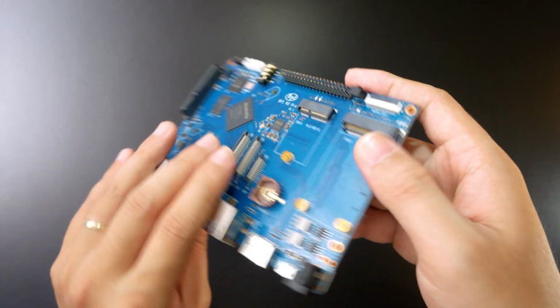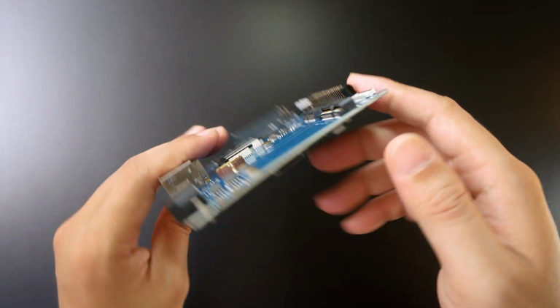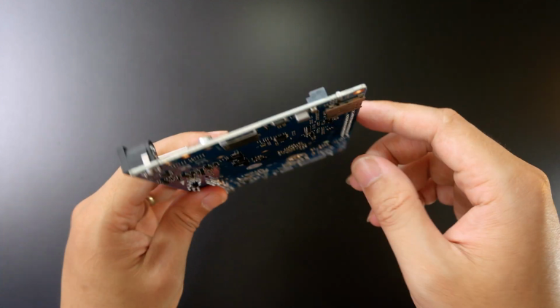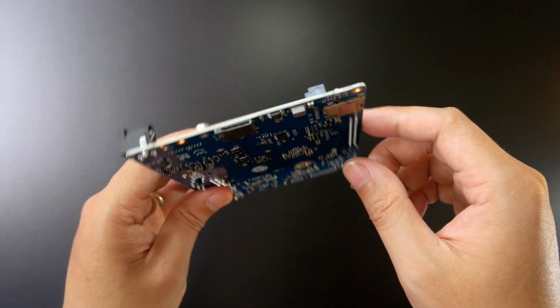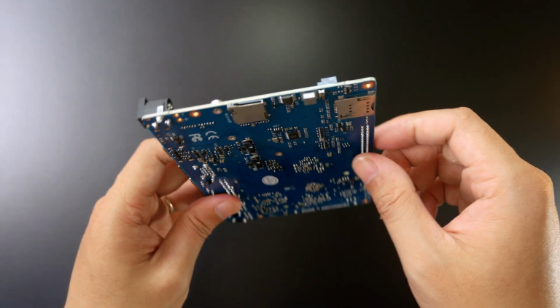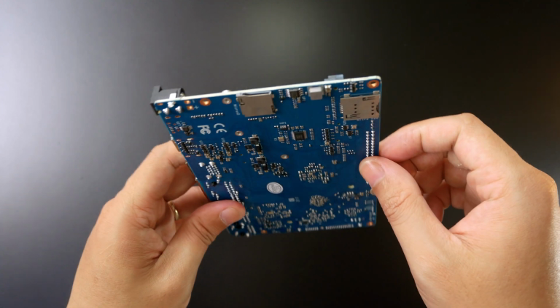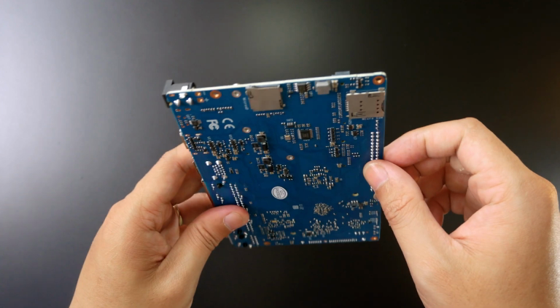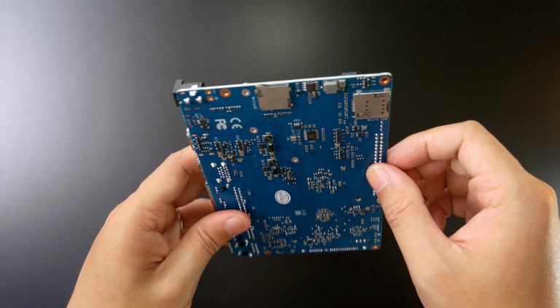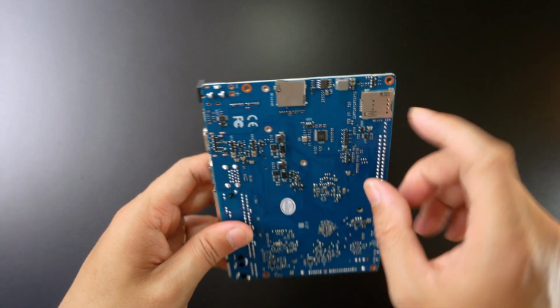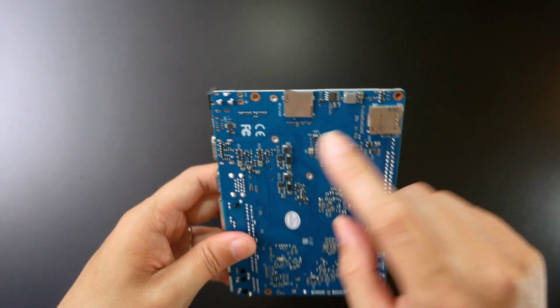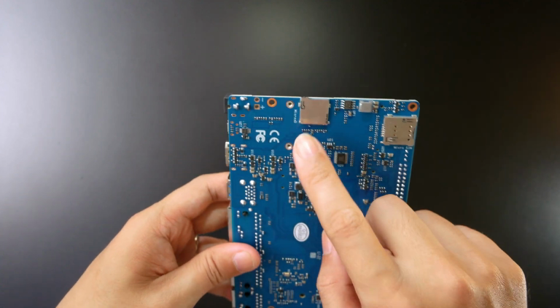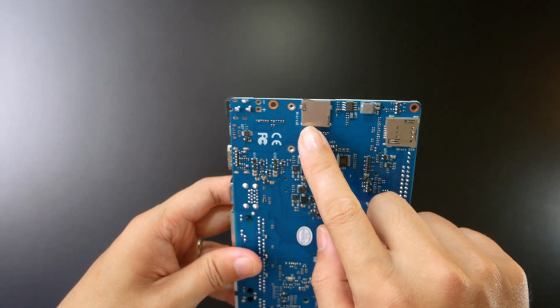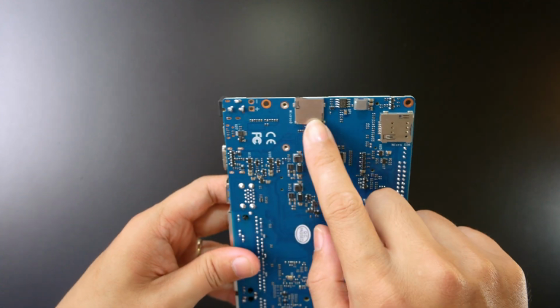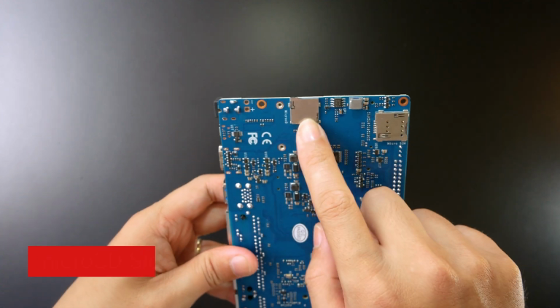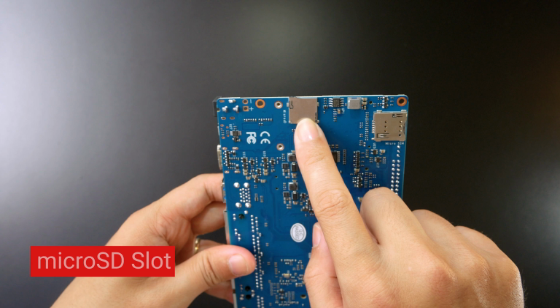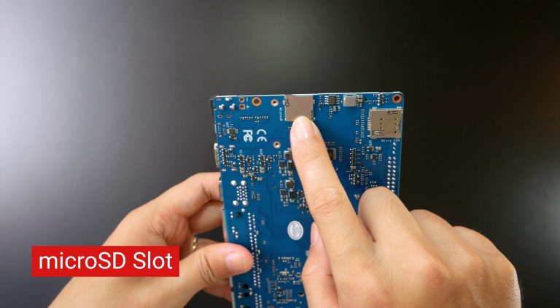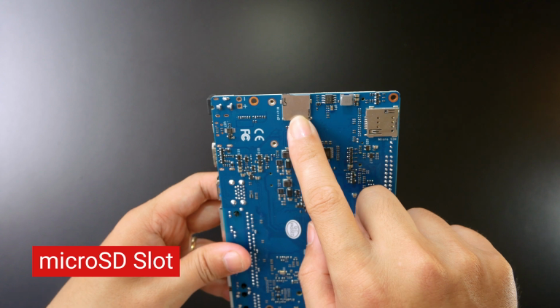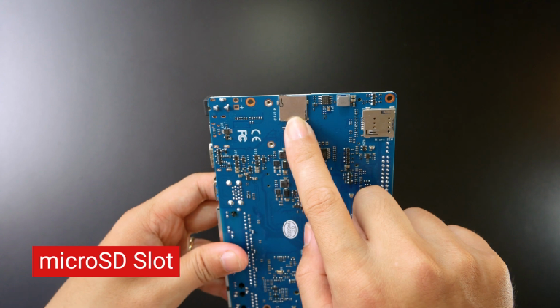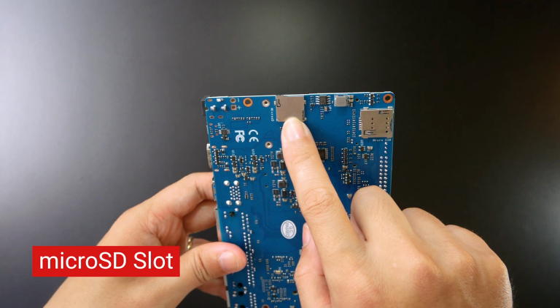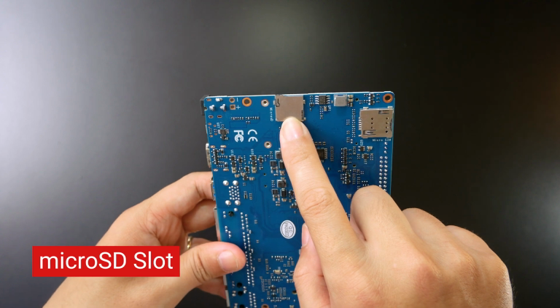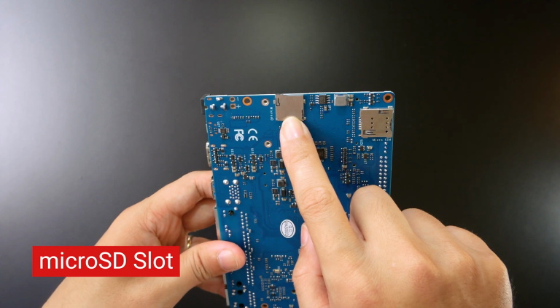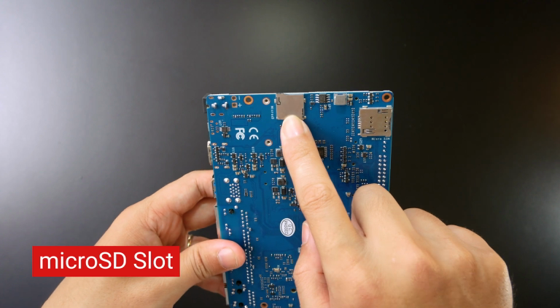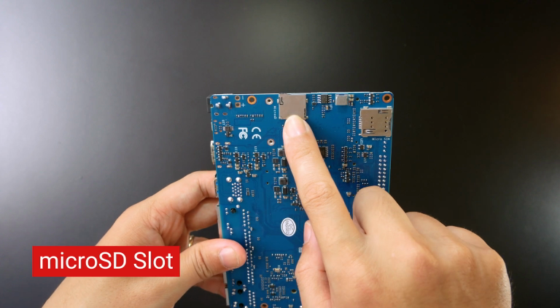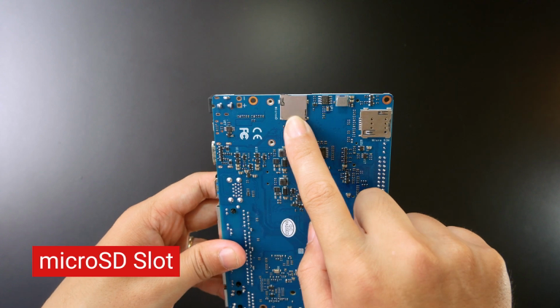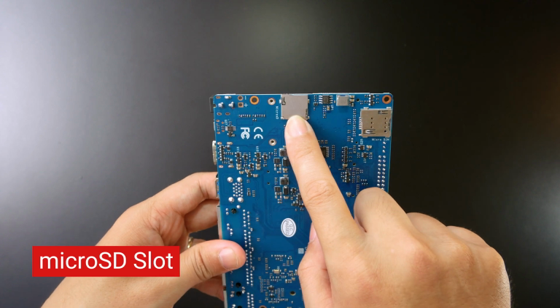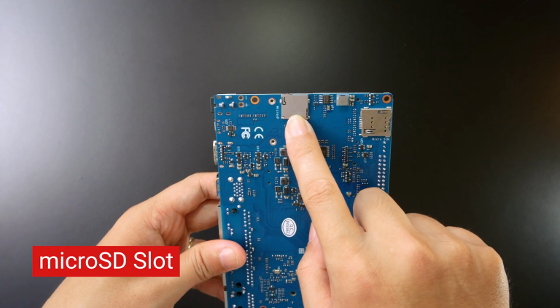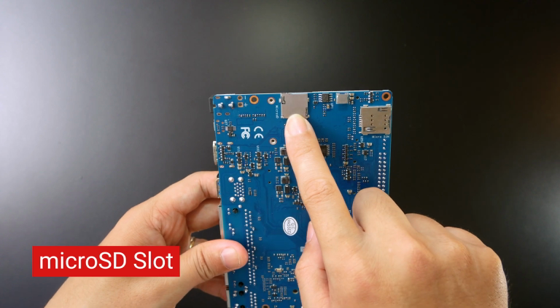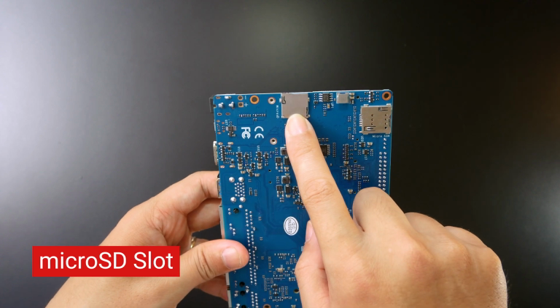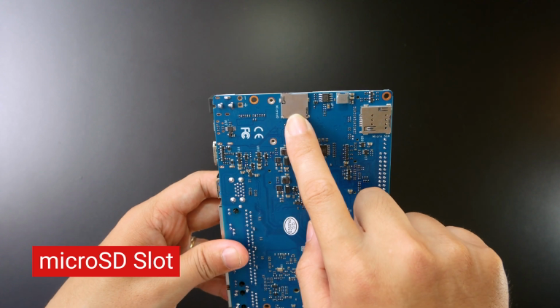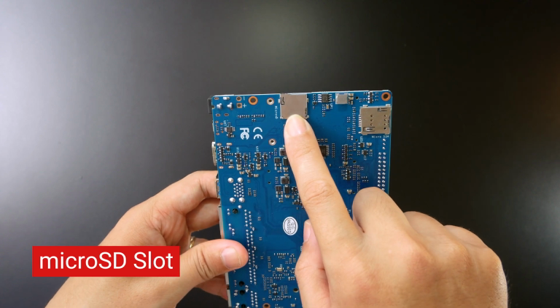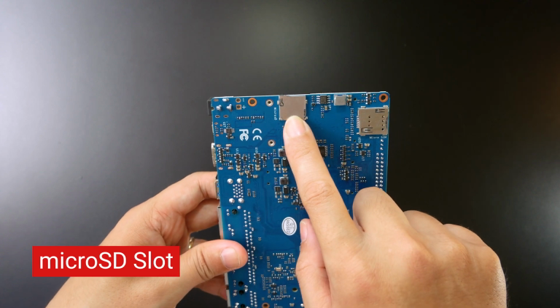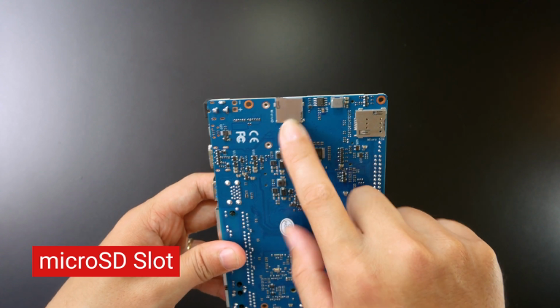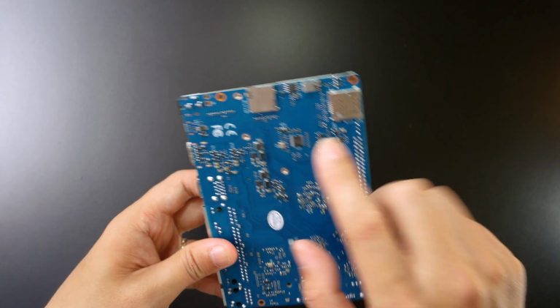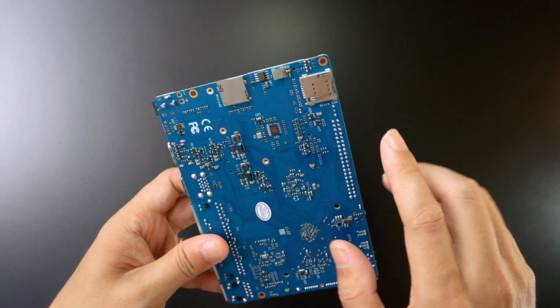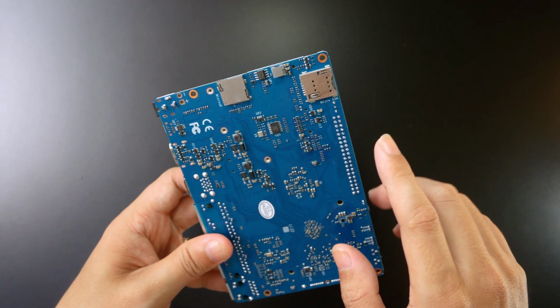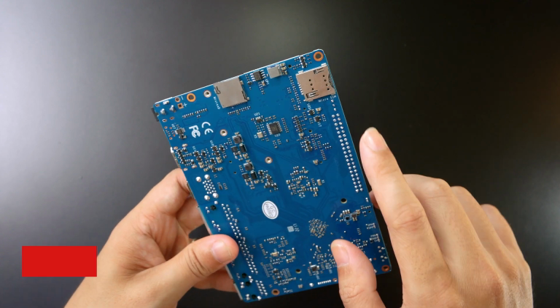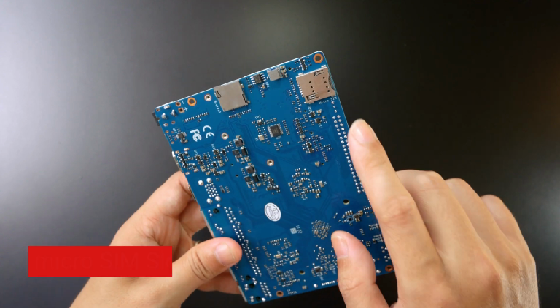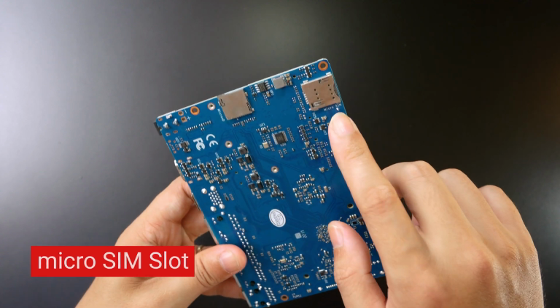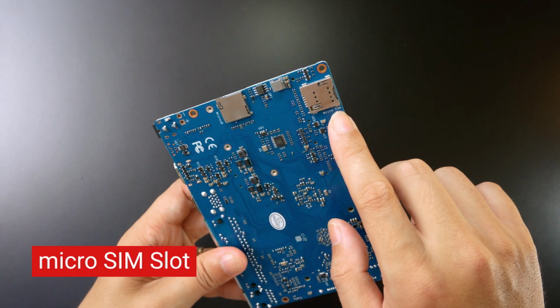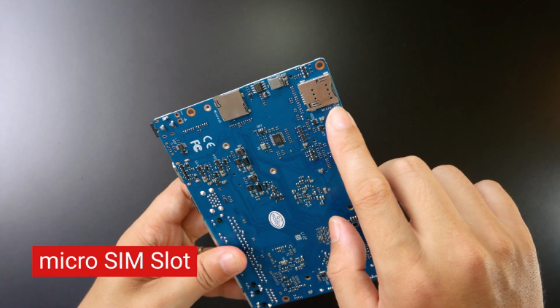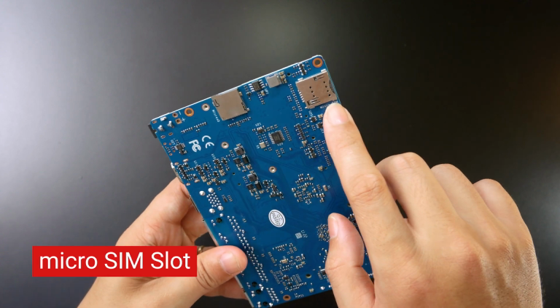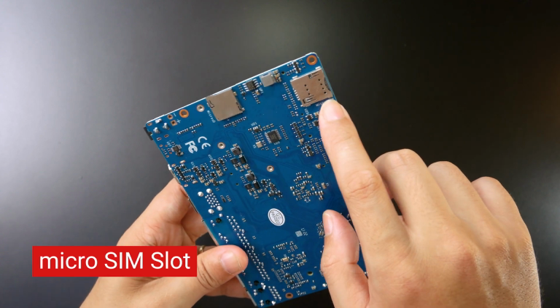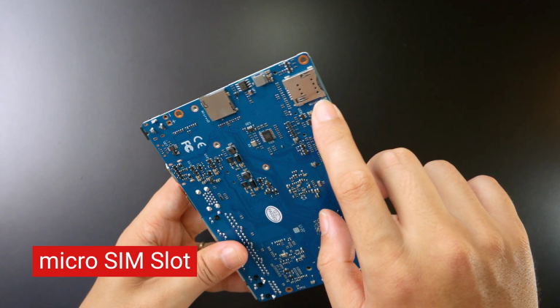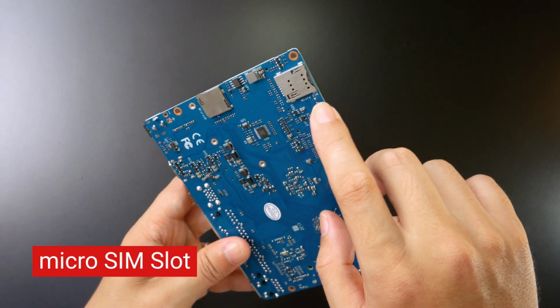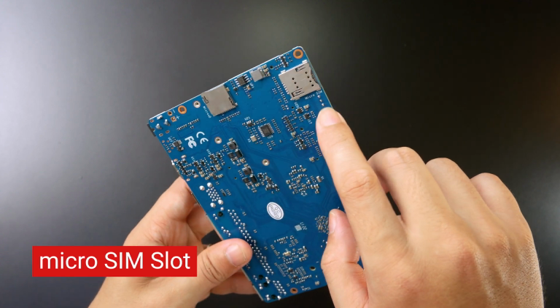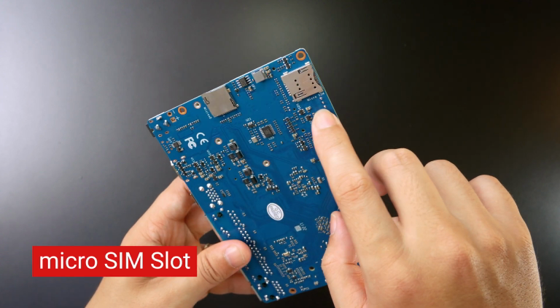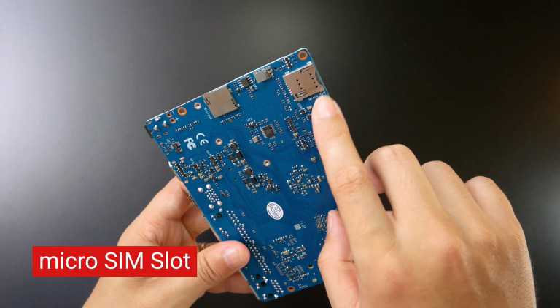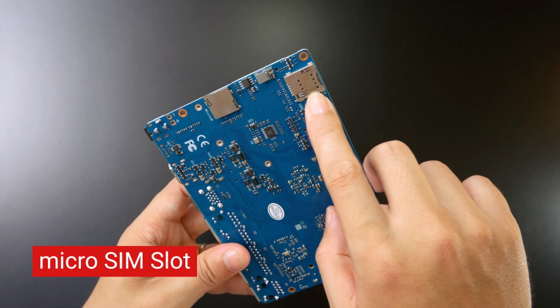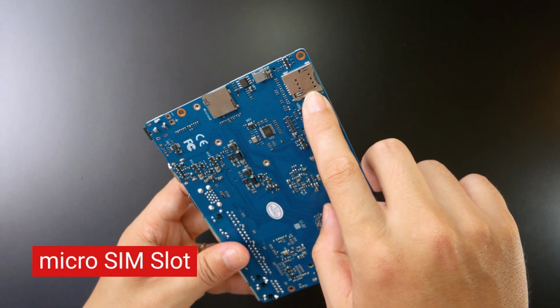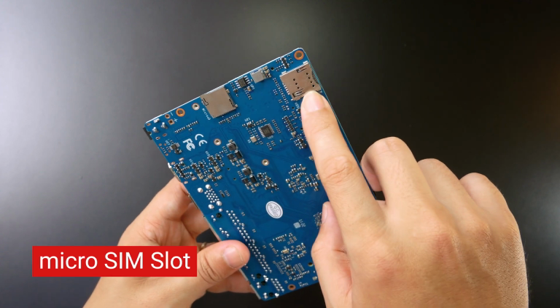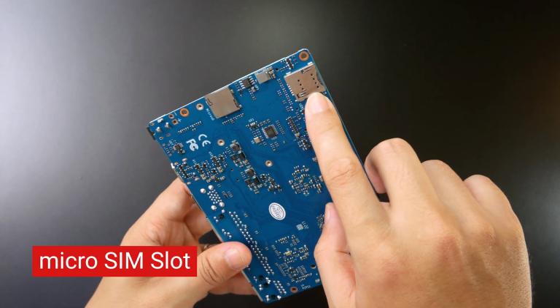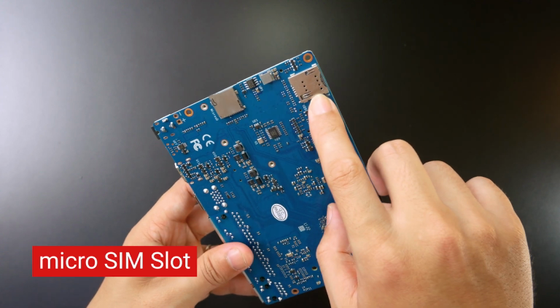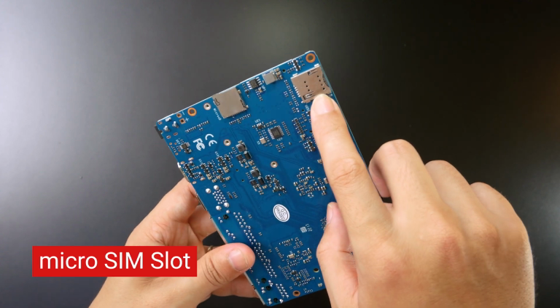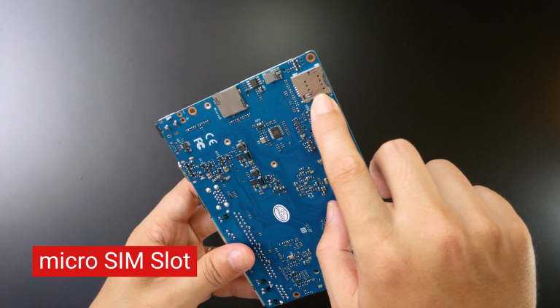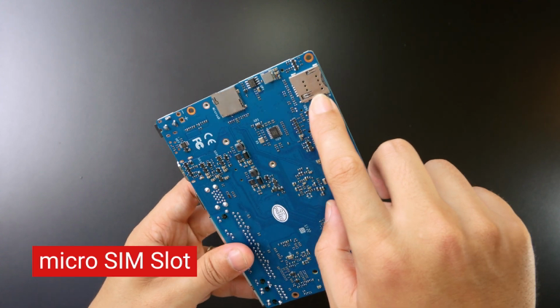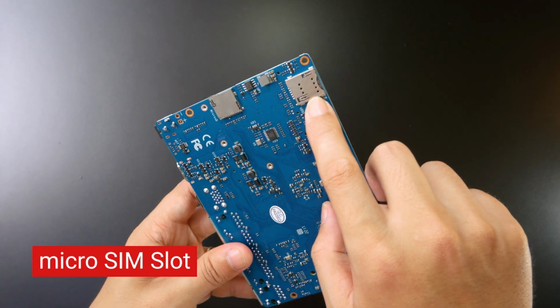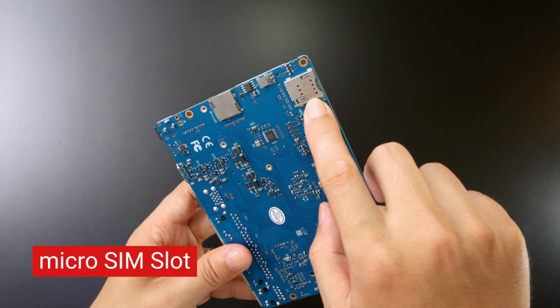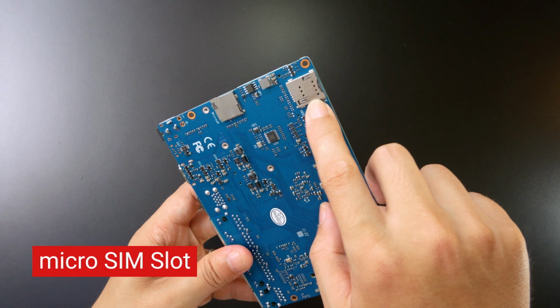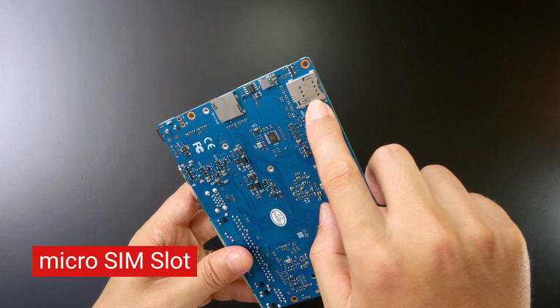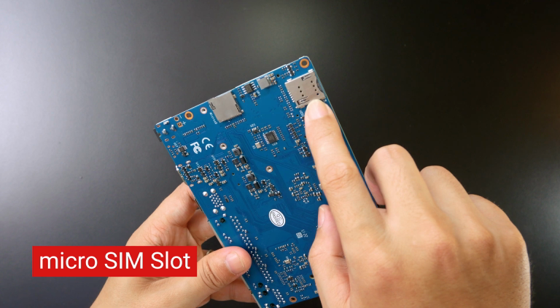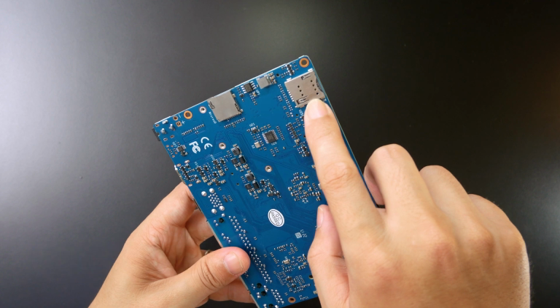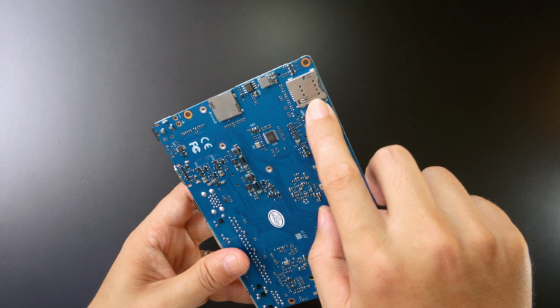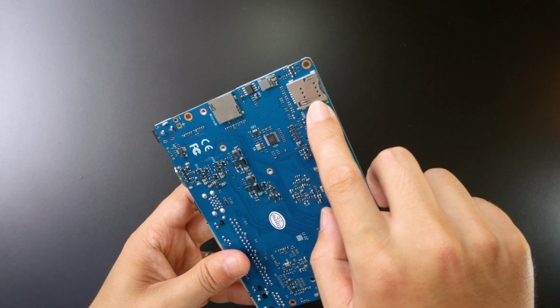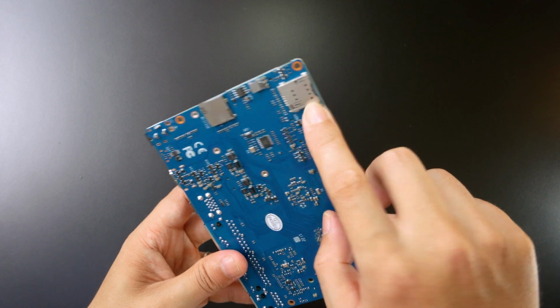On this side, we have the micro SD card slot as well as the micro SIM slot.